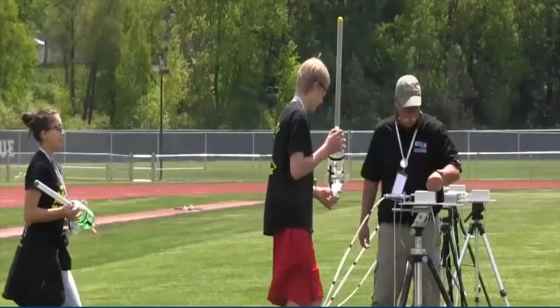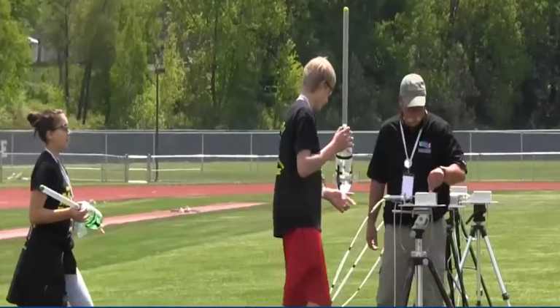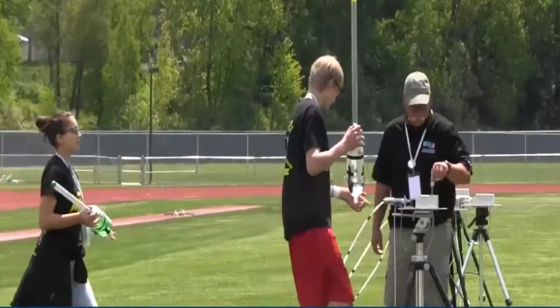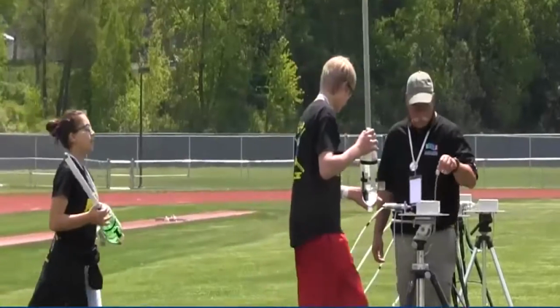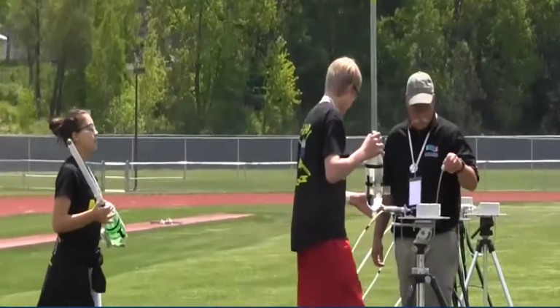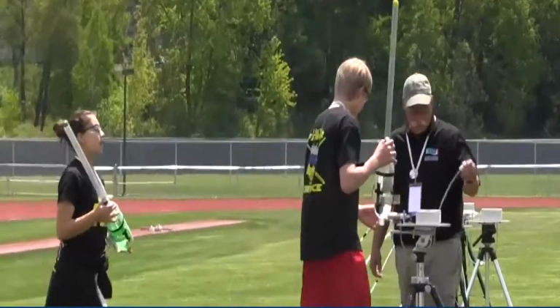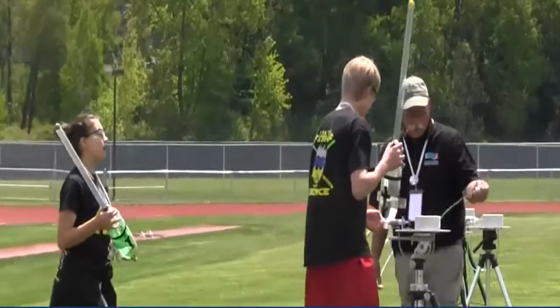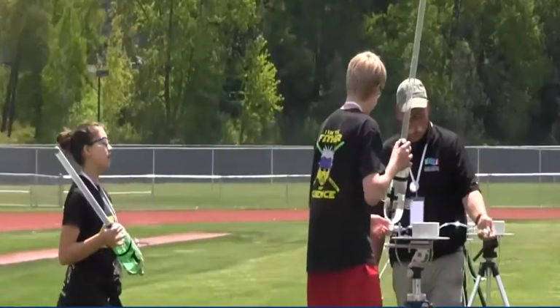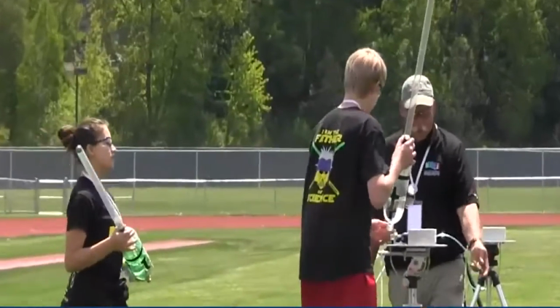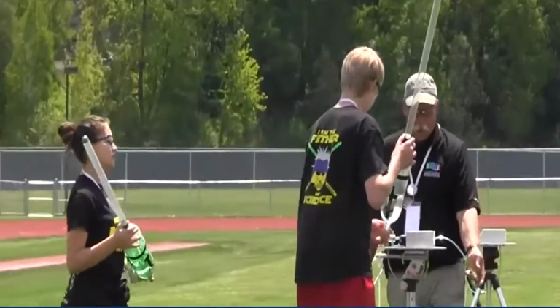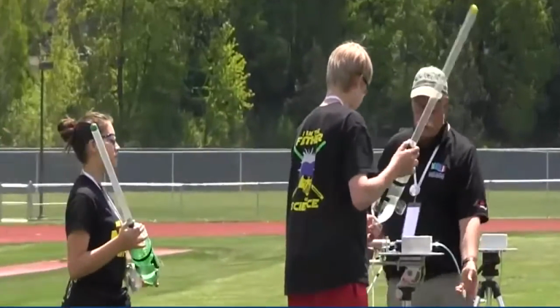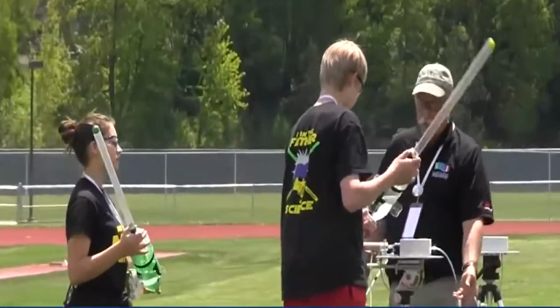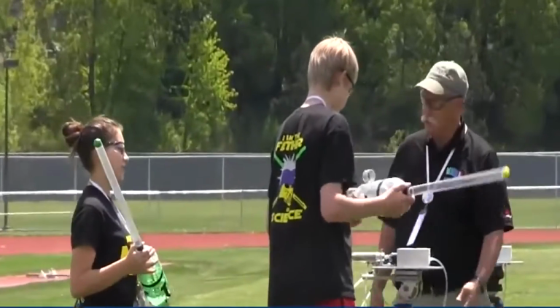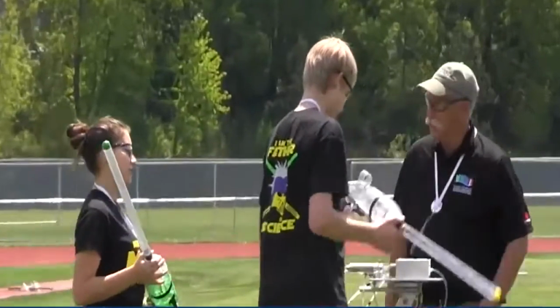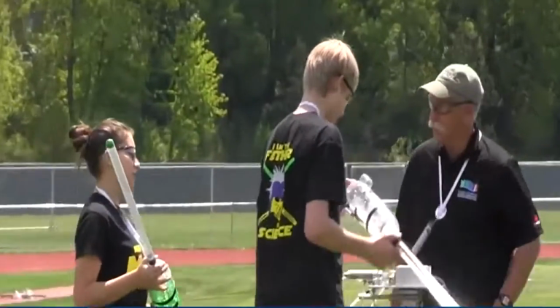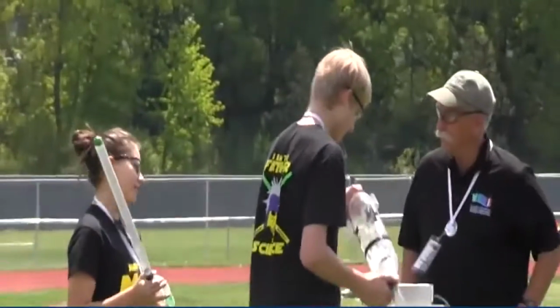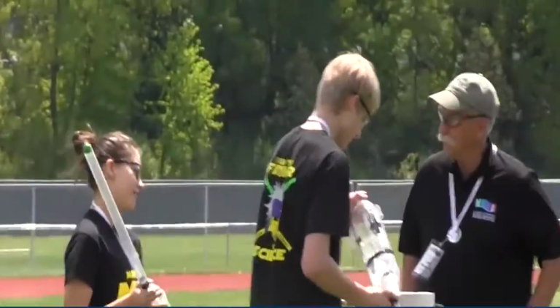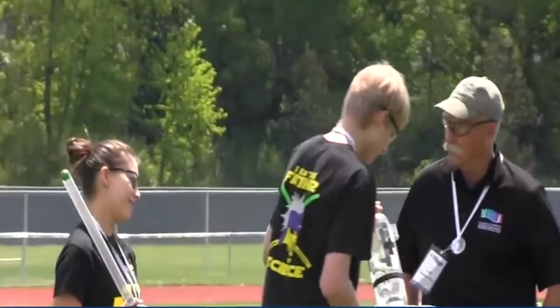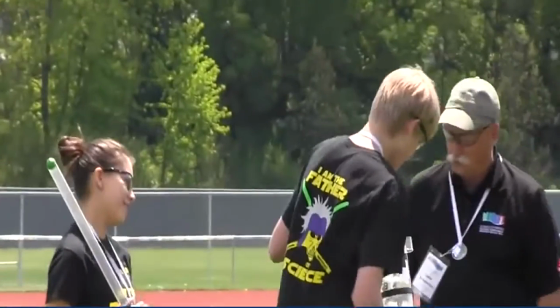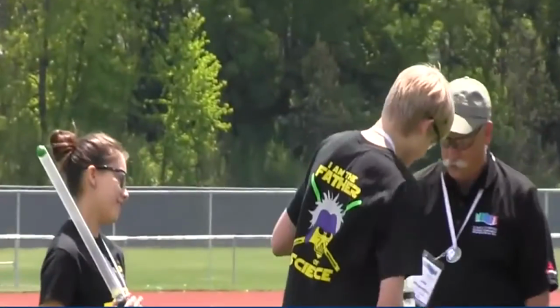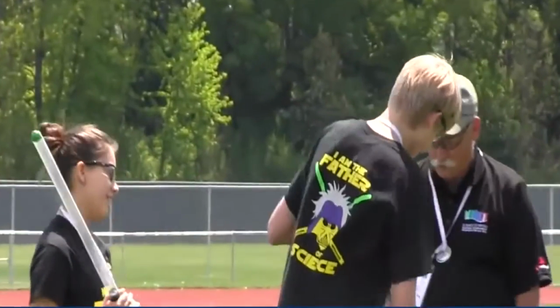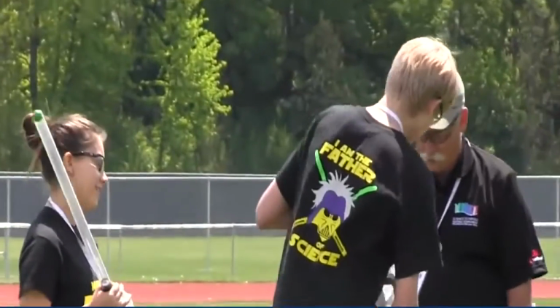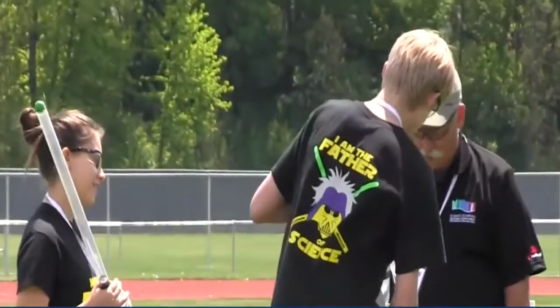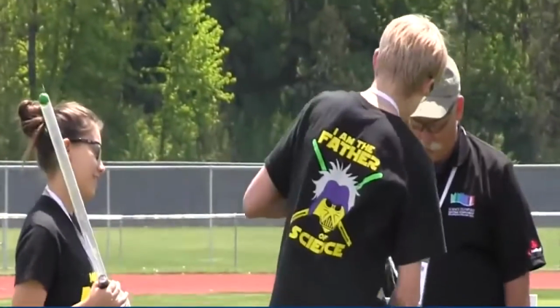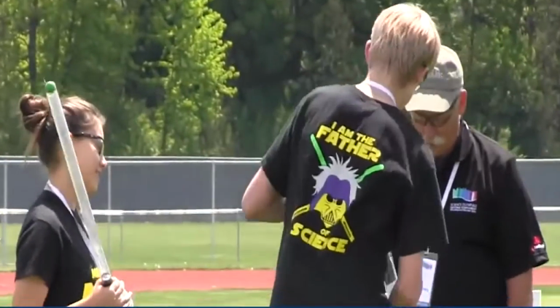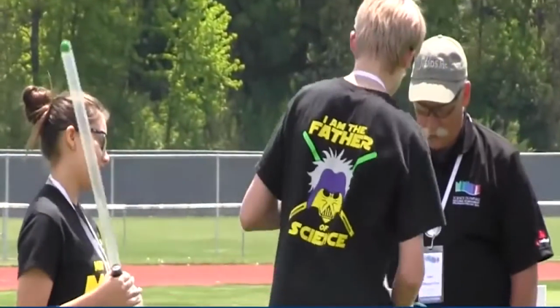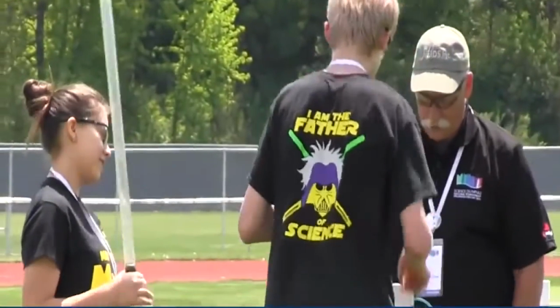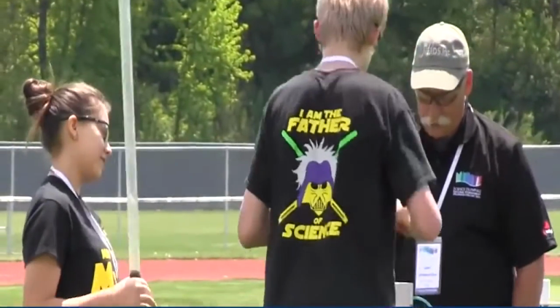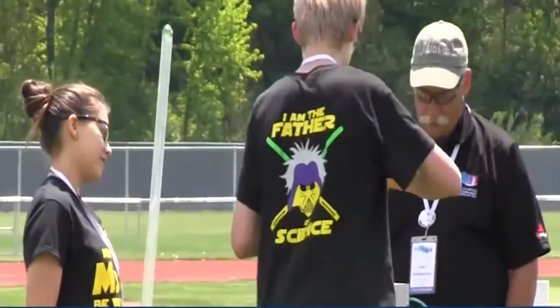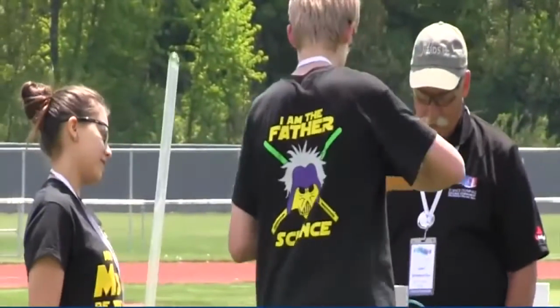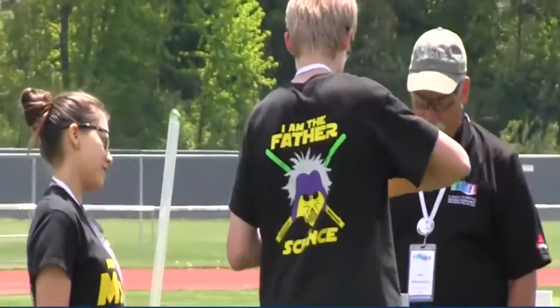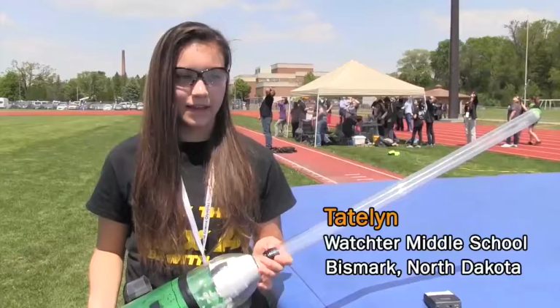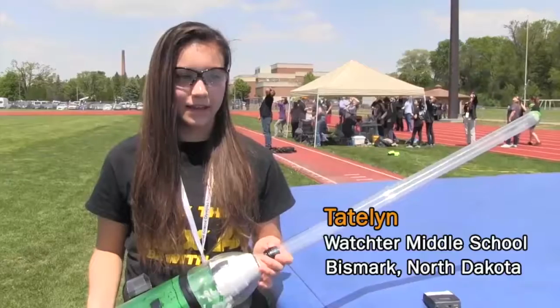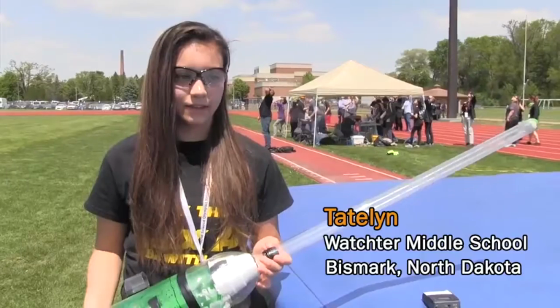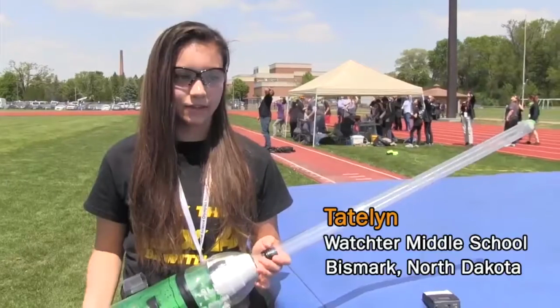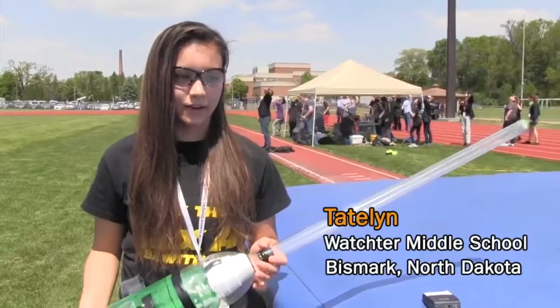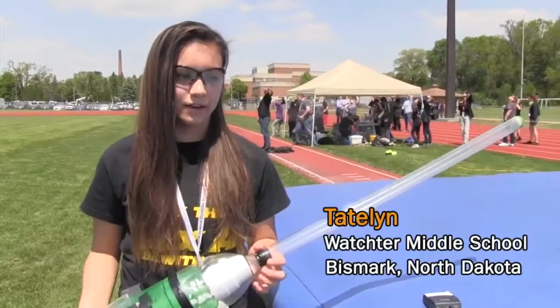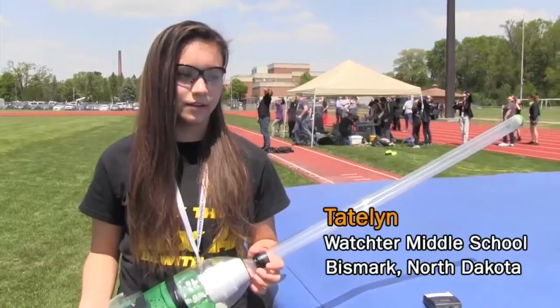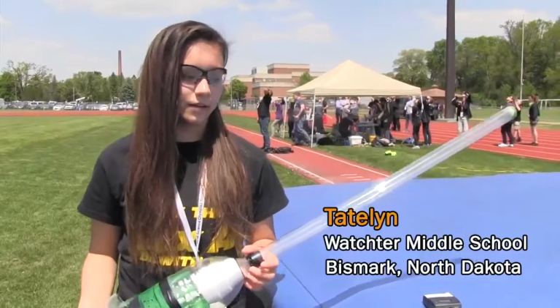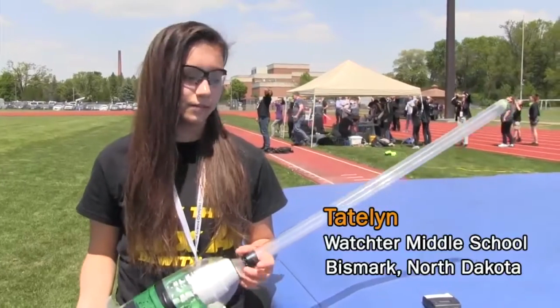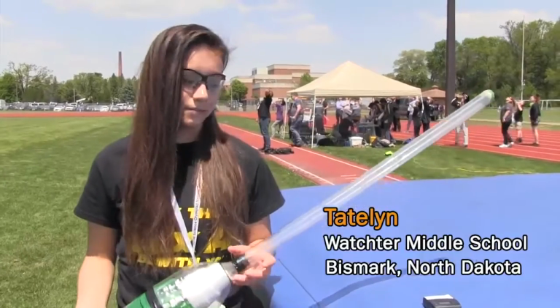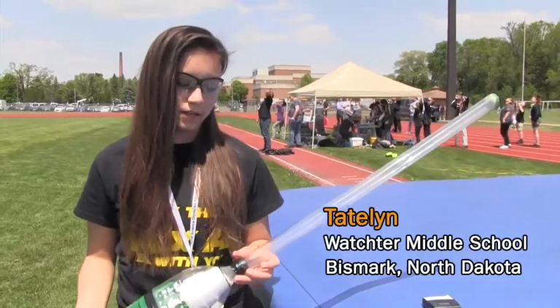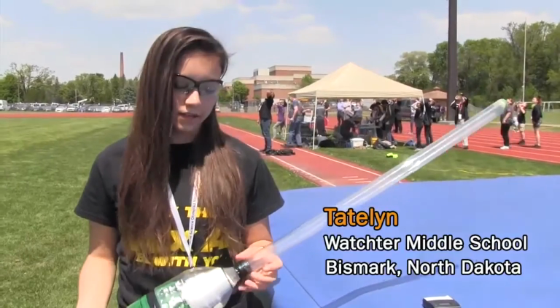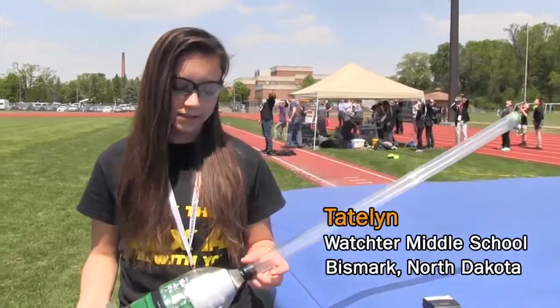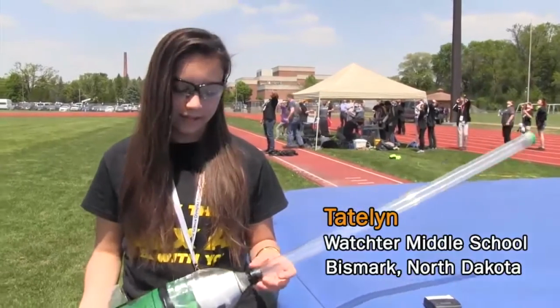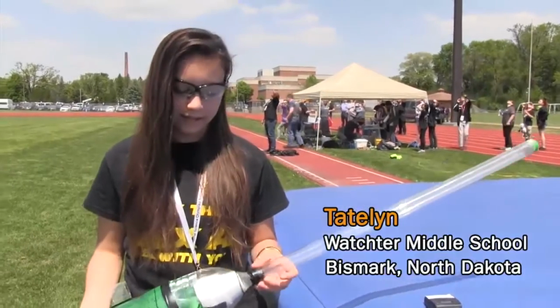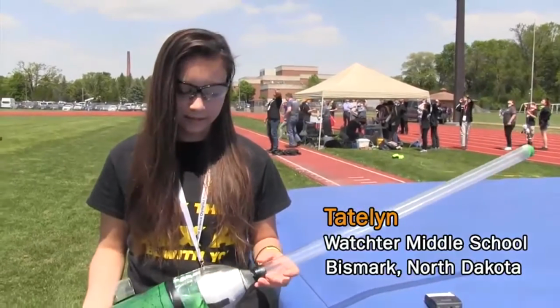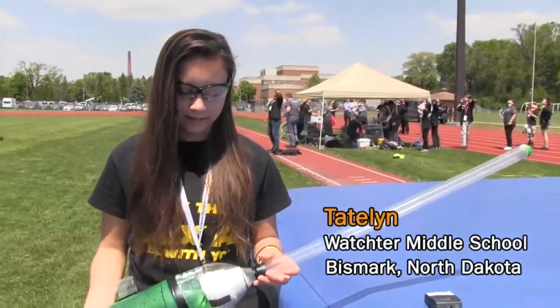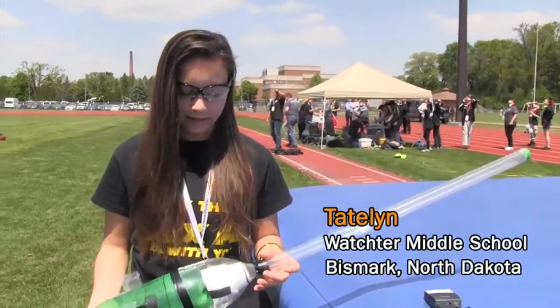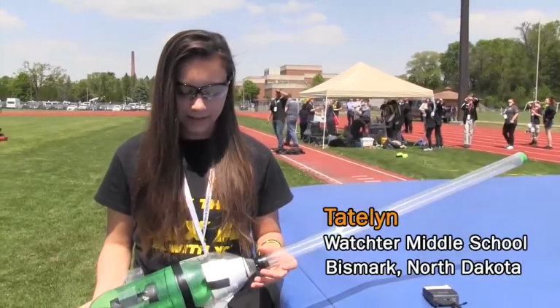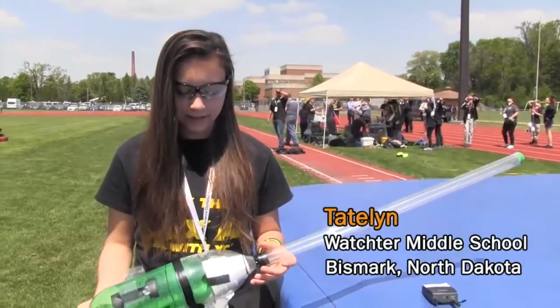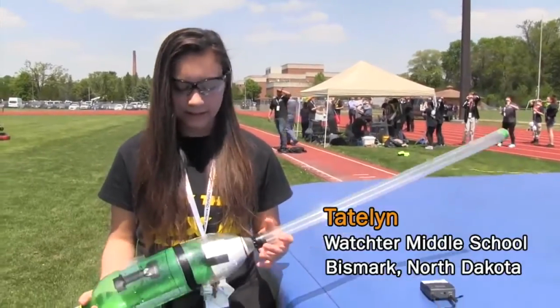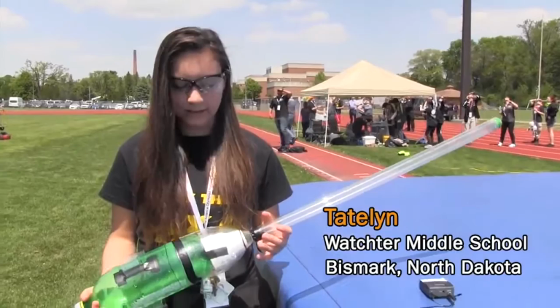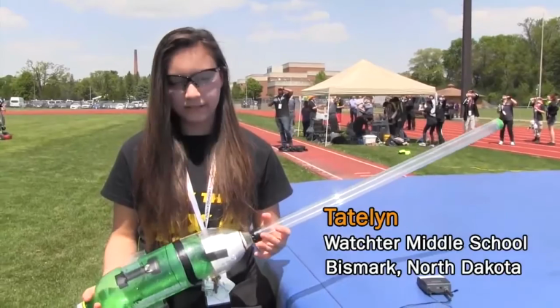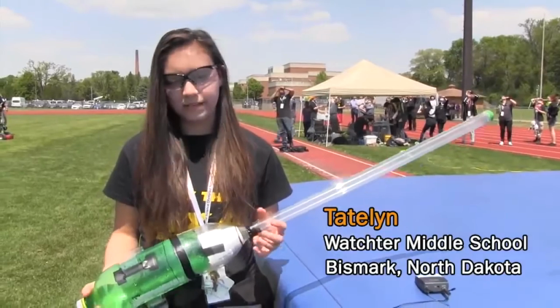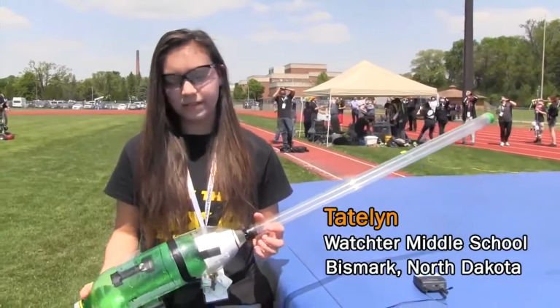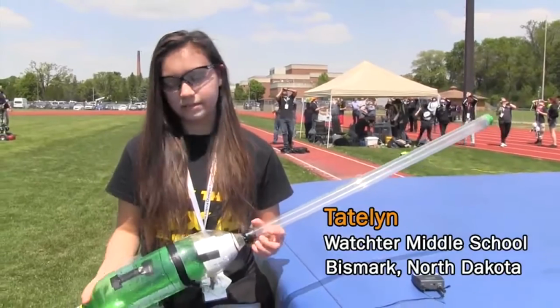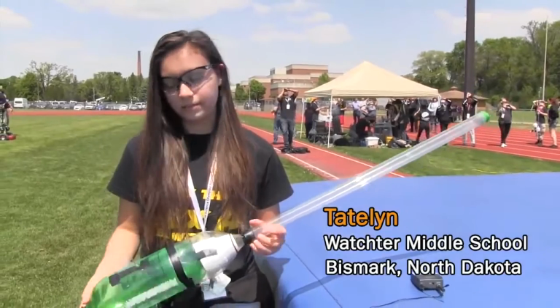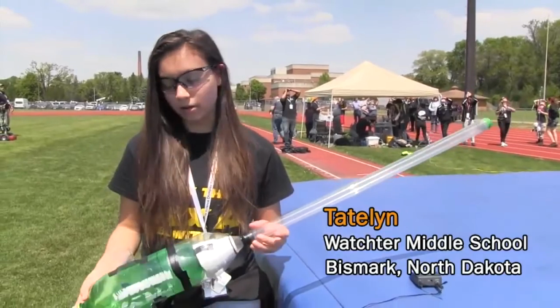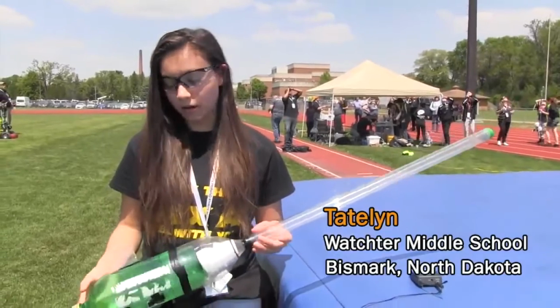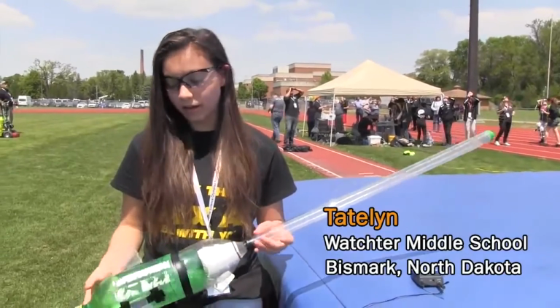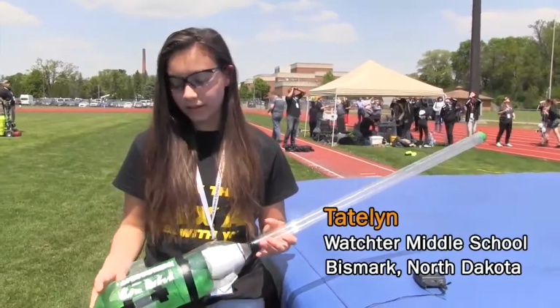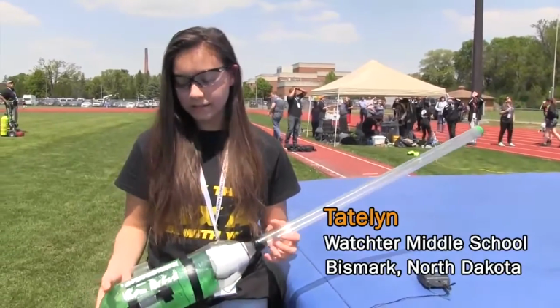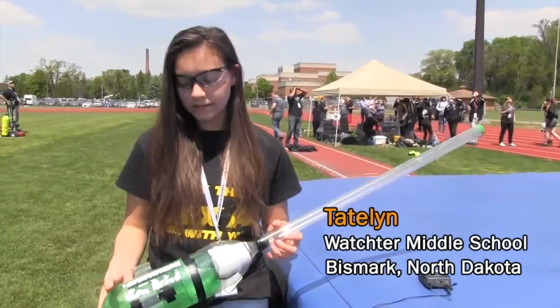I'm Taitlyn Houle, from Wachter Middle School and I'm in 8th grade. I'm containing a science foam peanut and this event is Bottle Rockets.